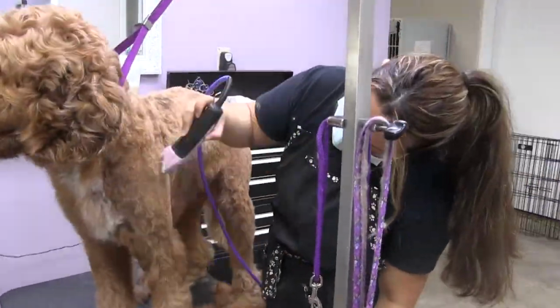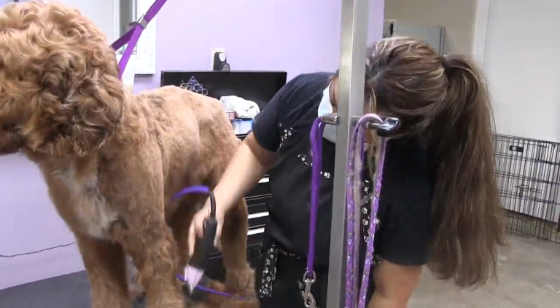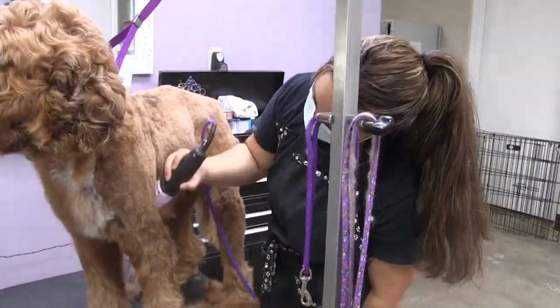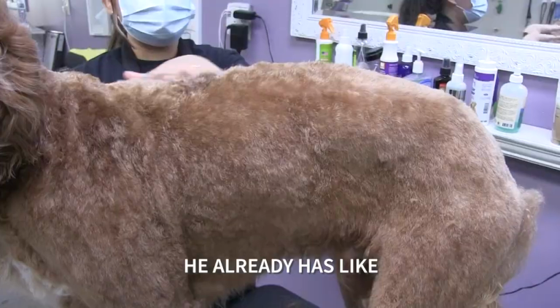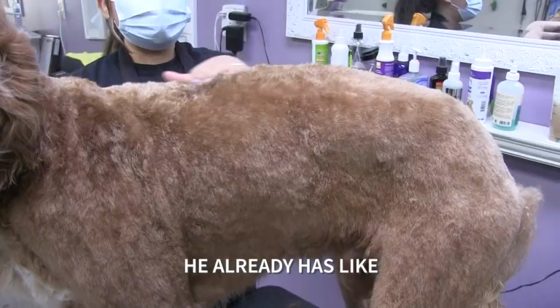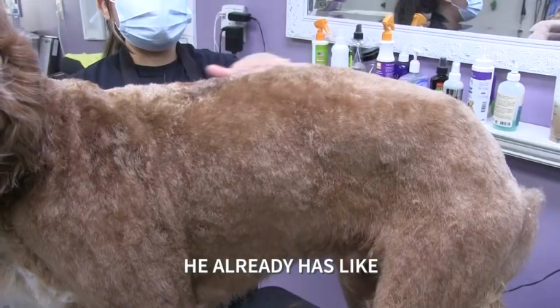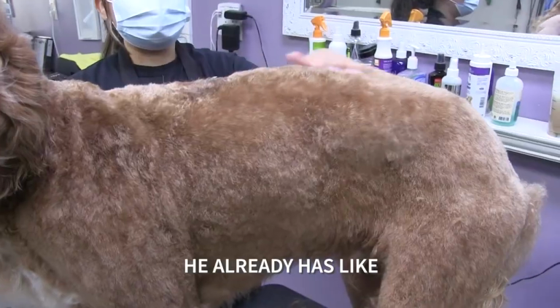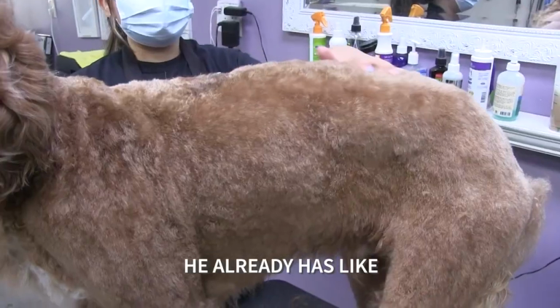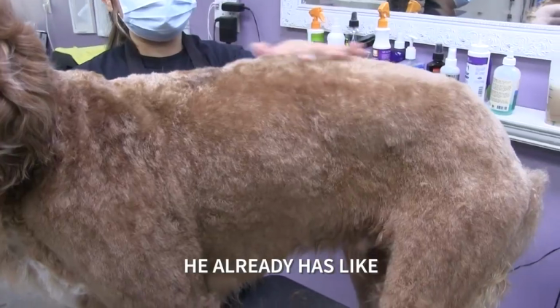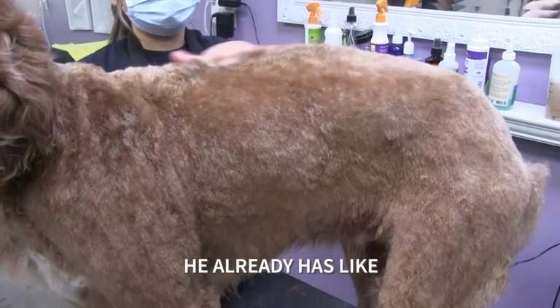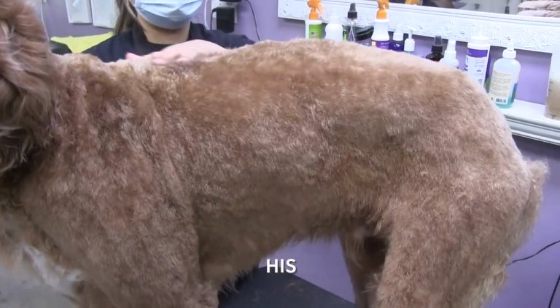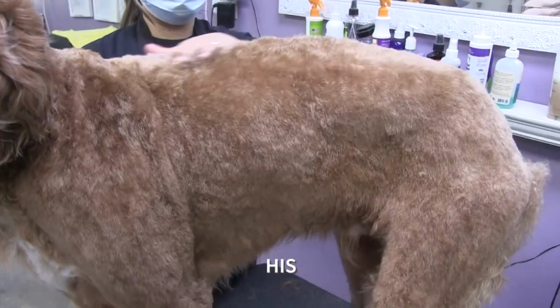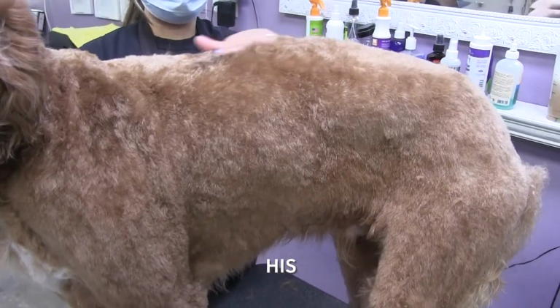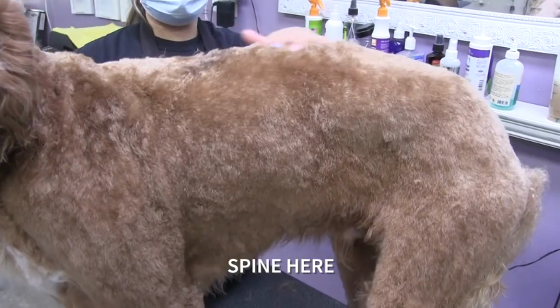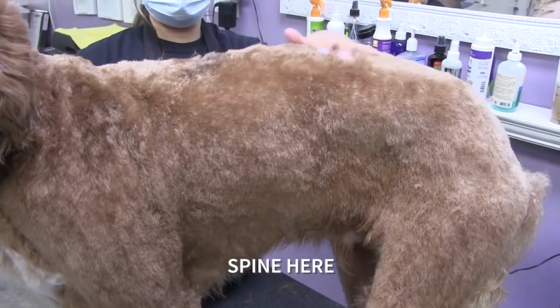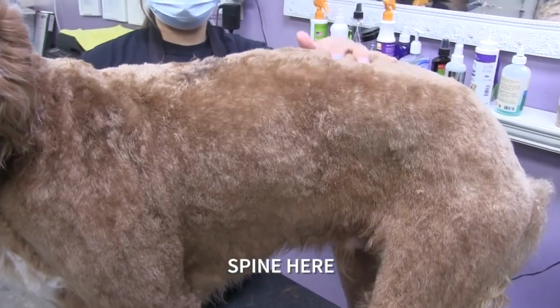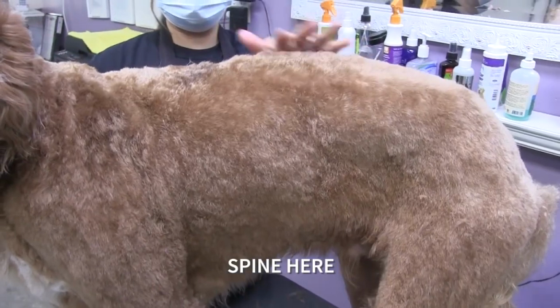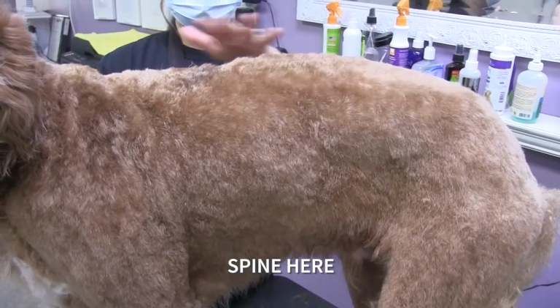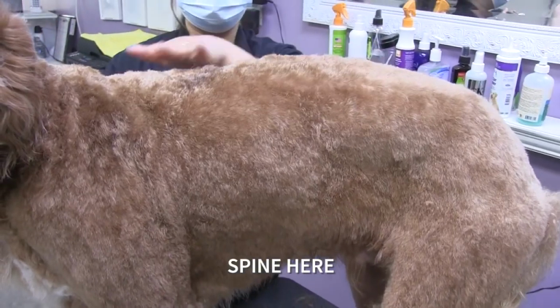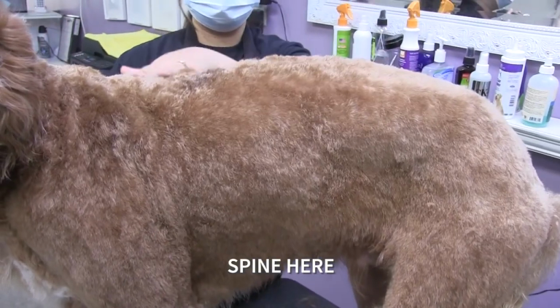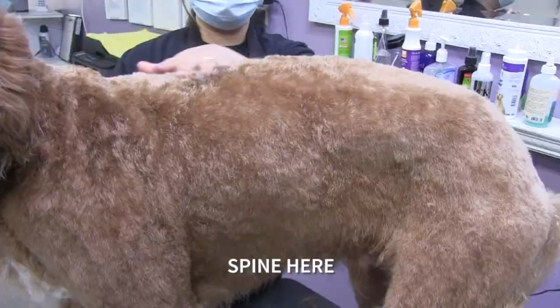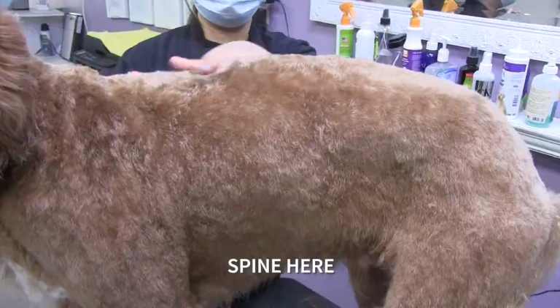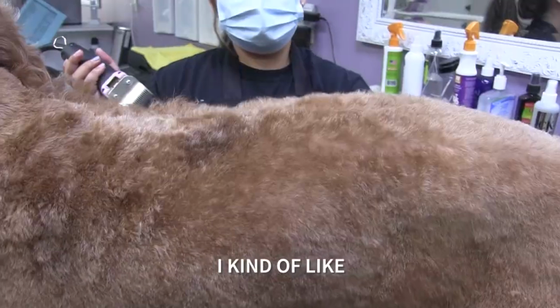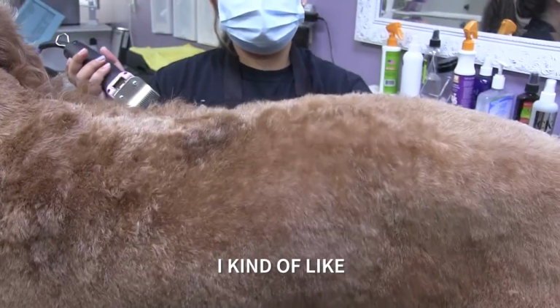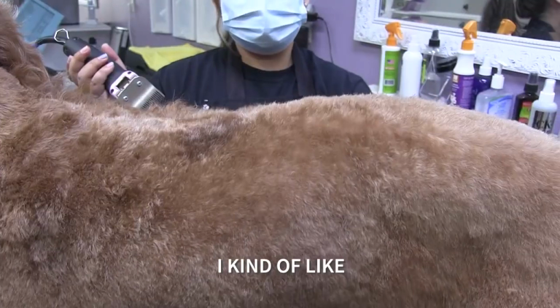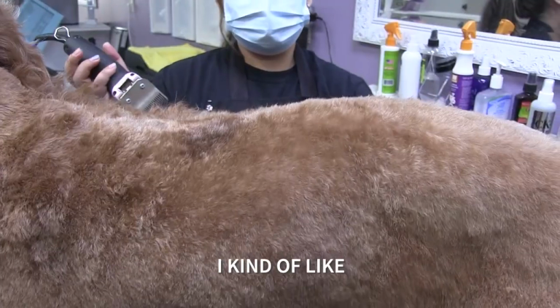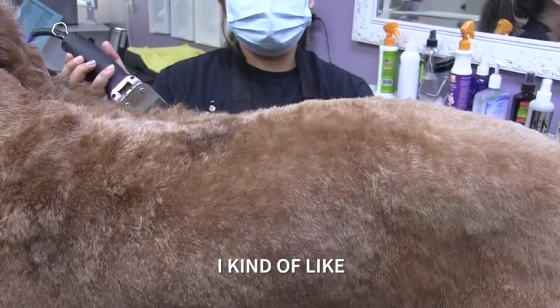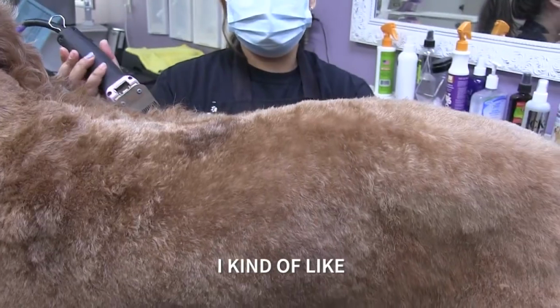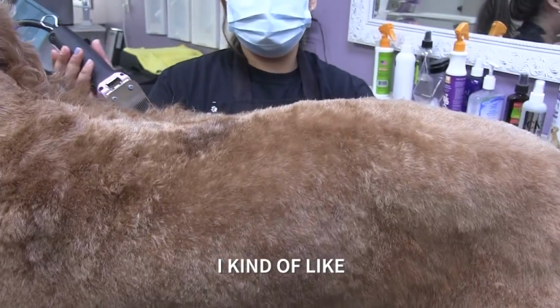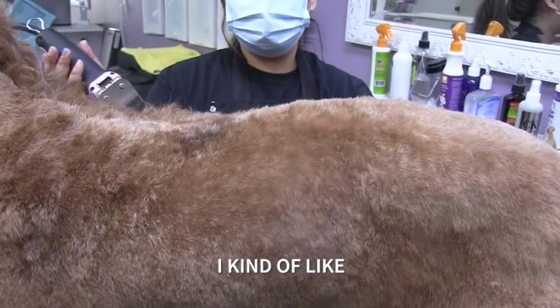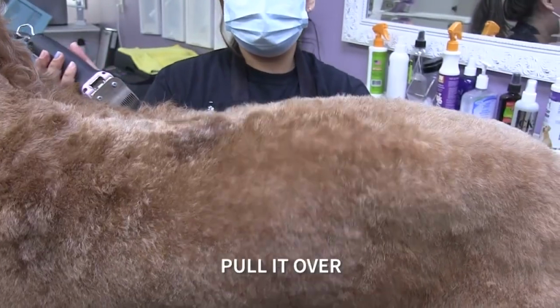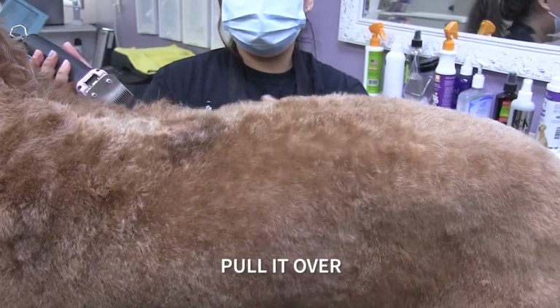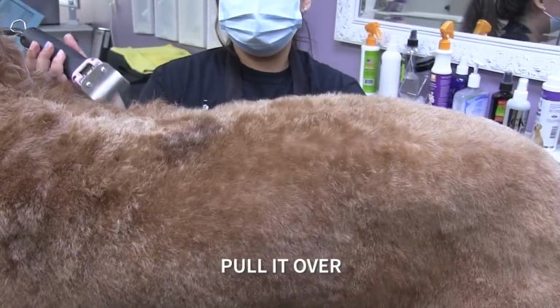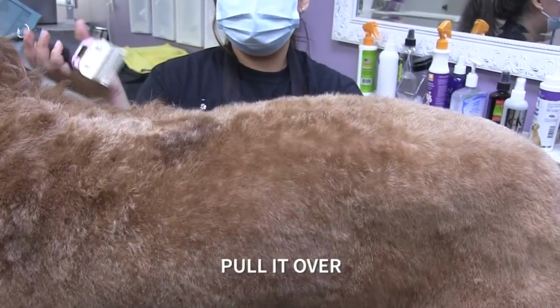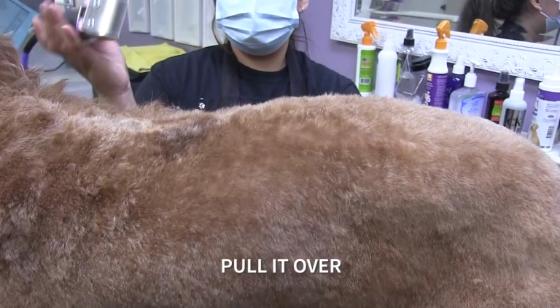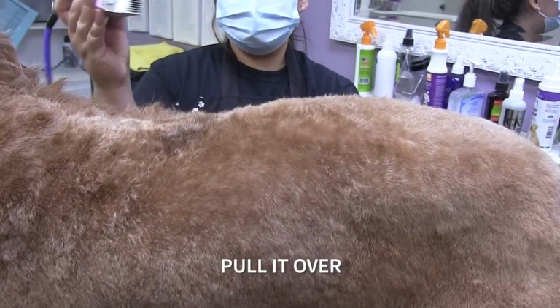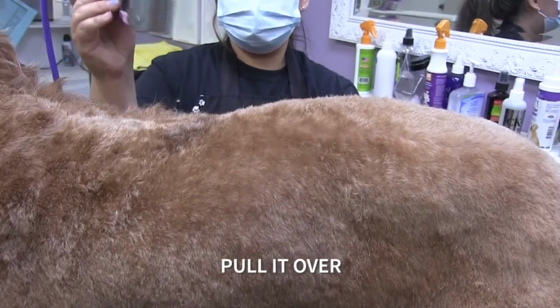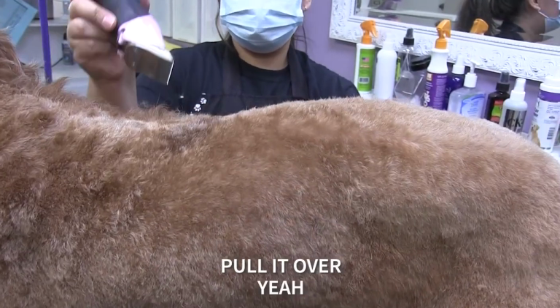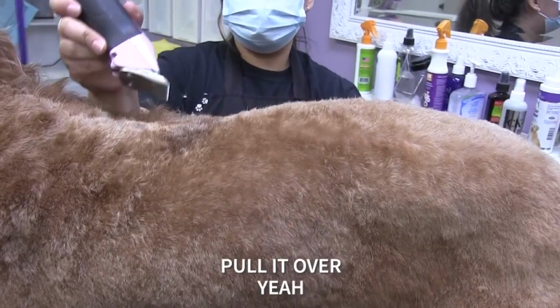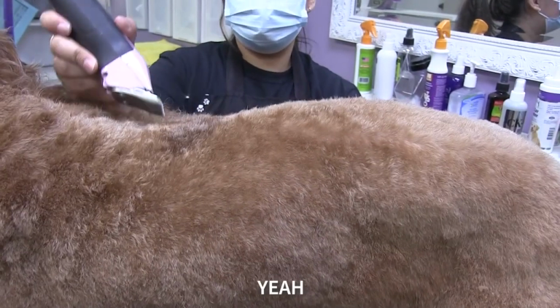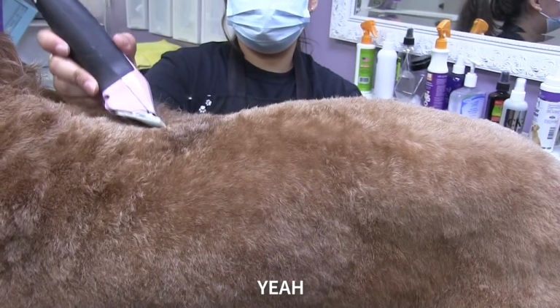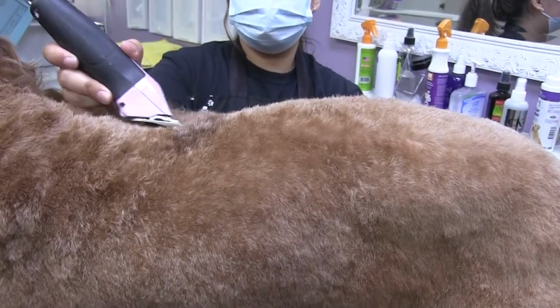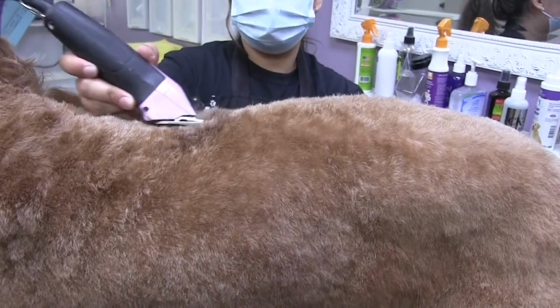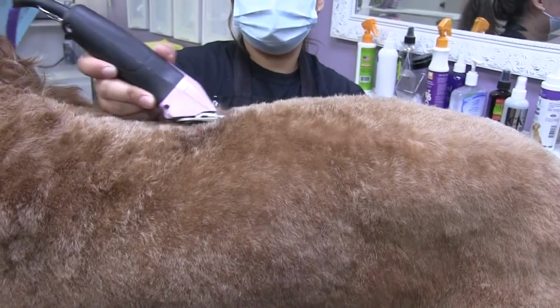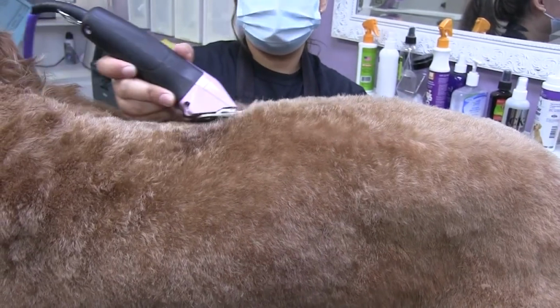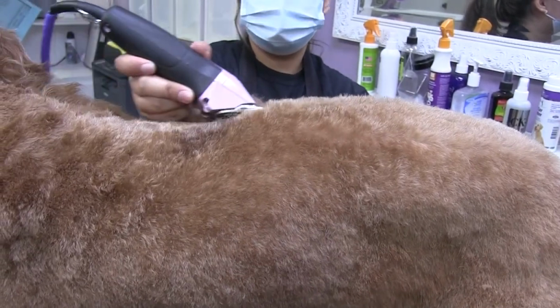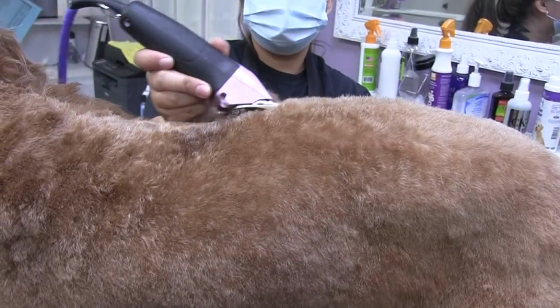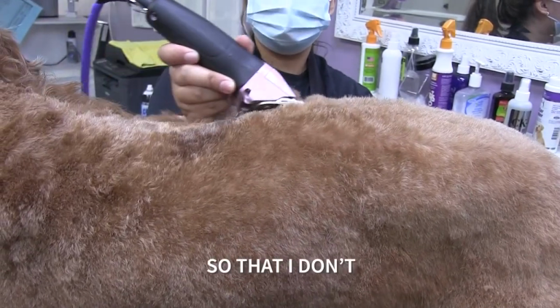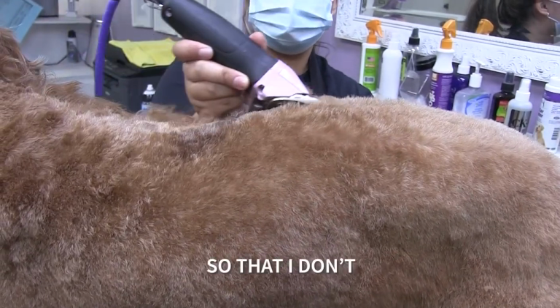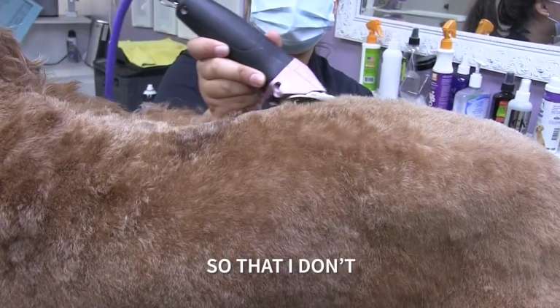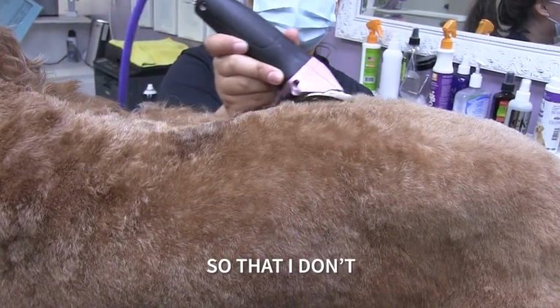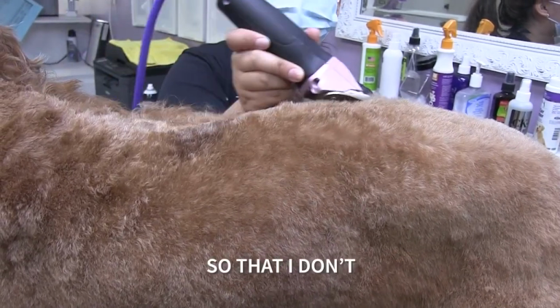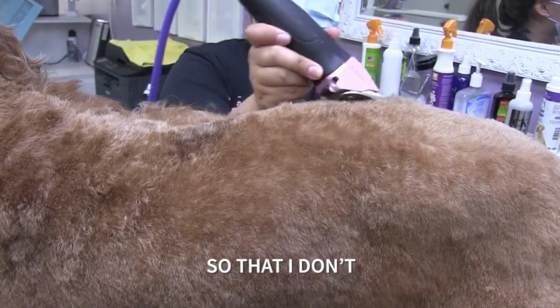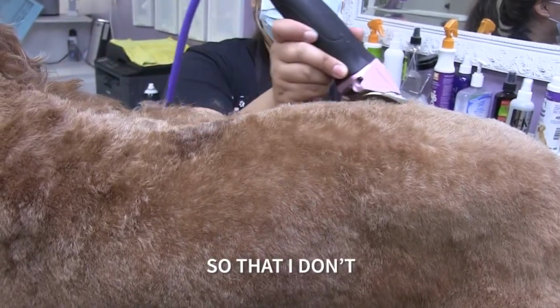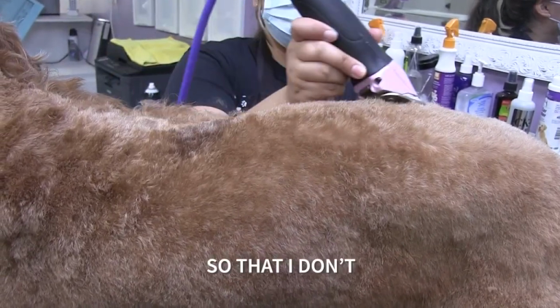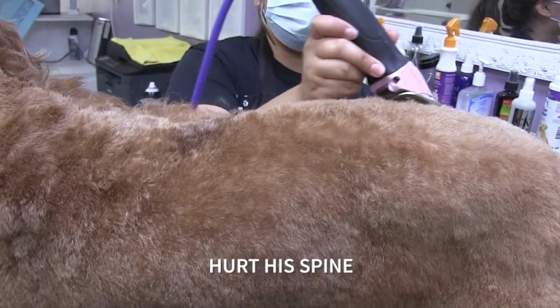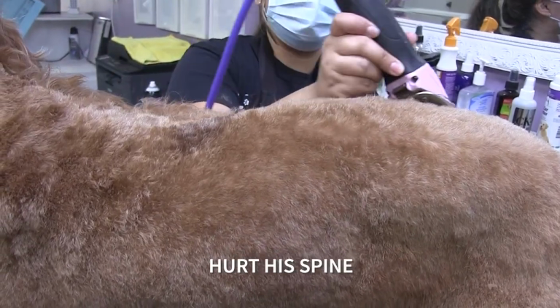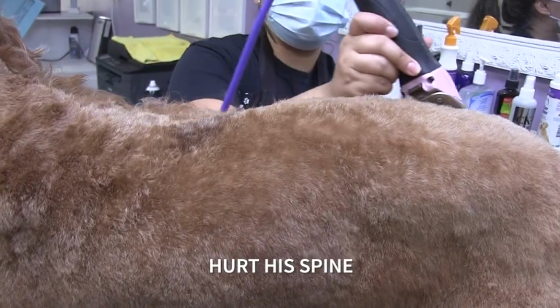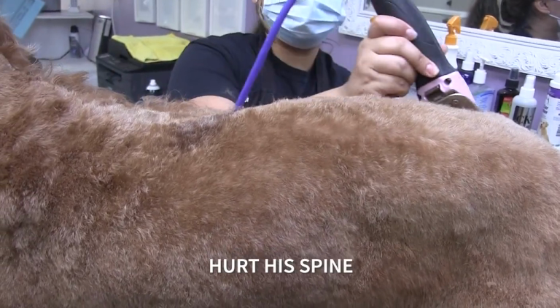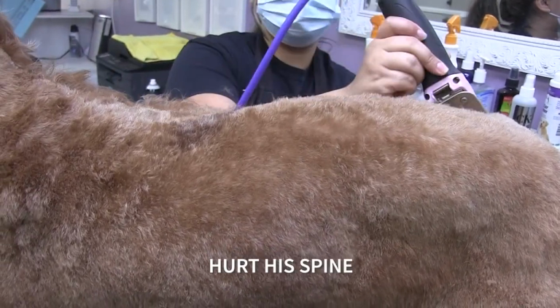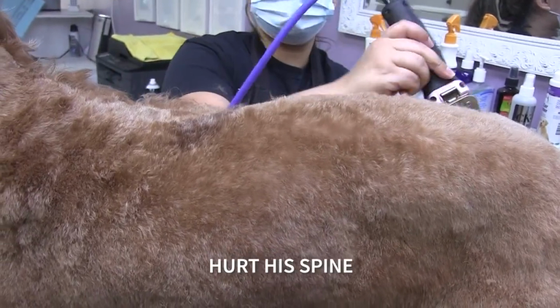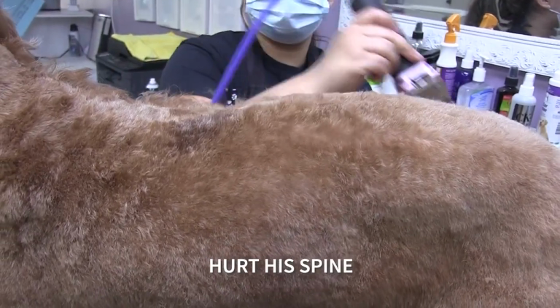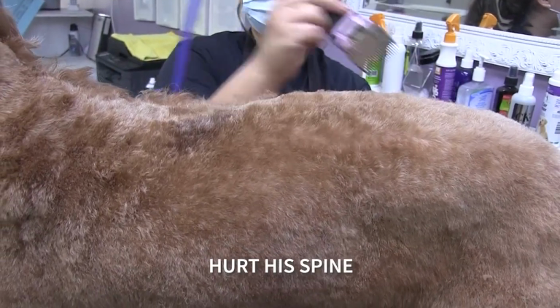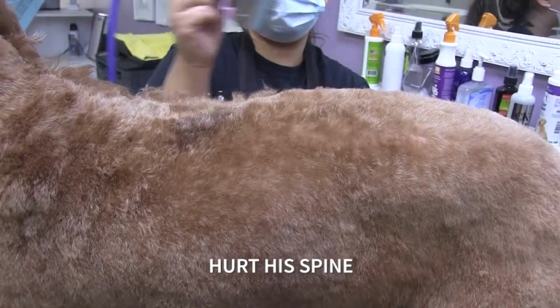He has his spine here, so I kind of pull the skin over so that I don't hurt his spine.